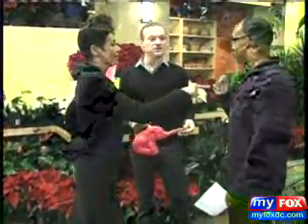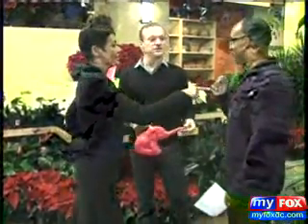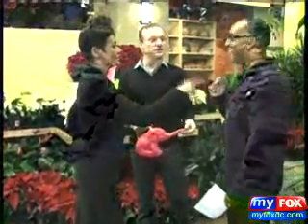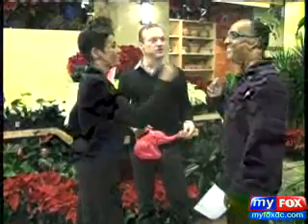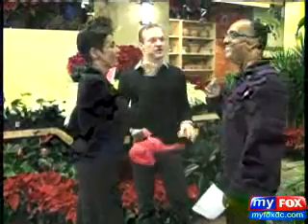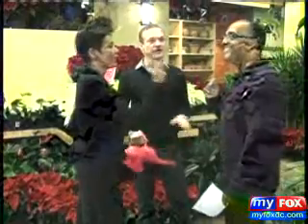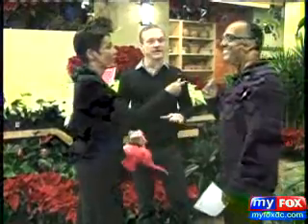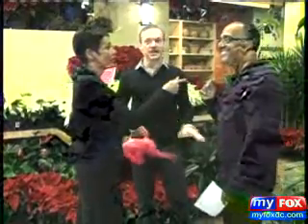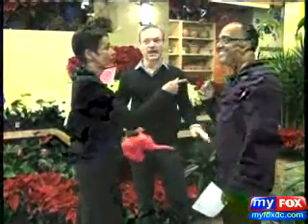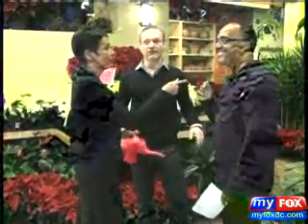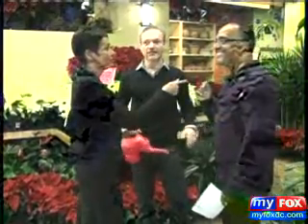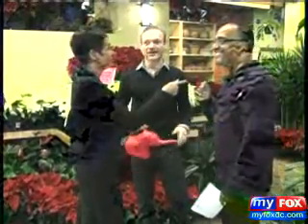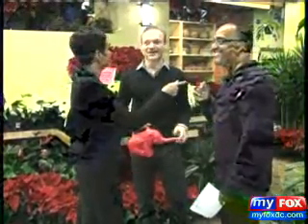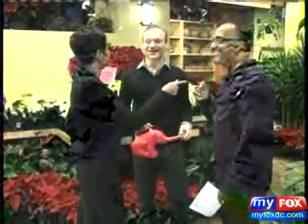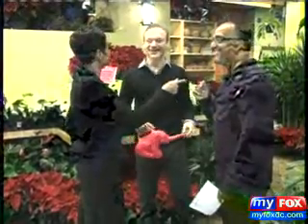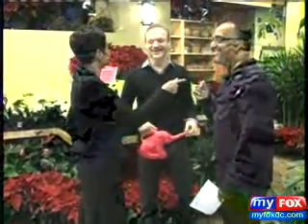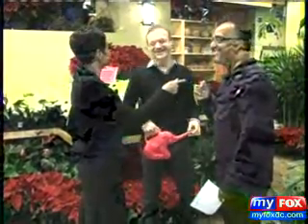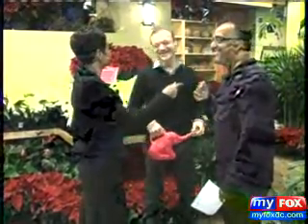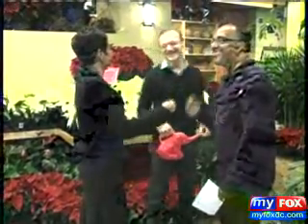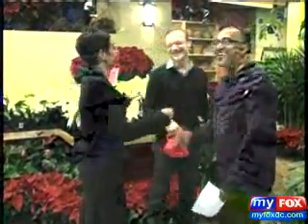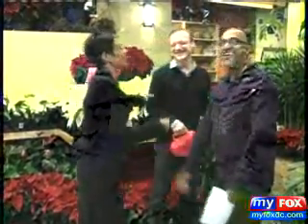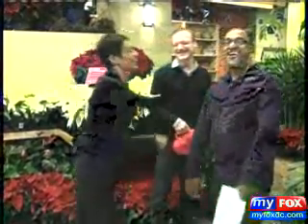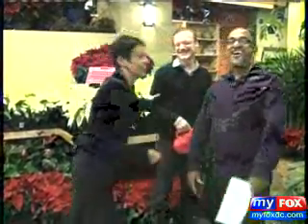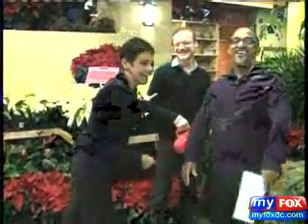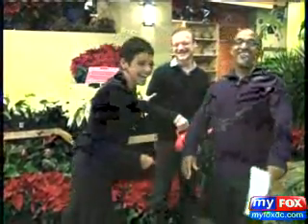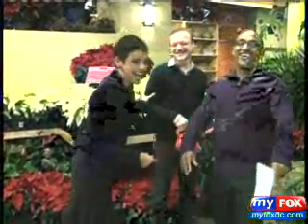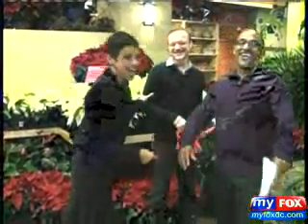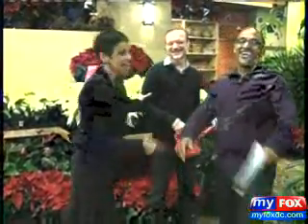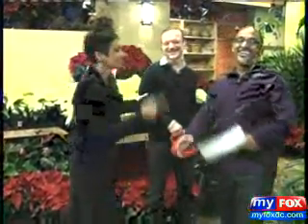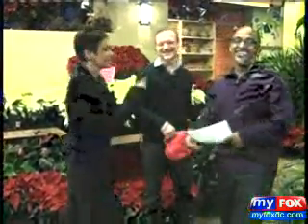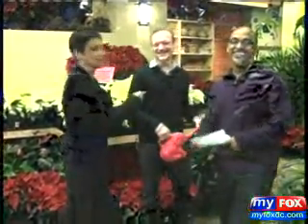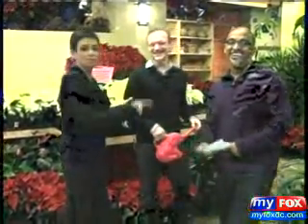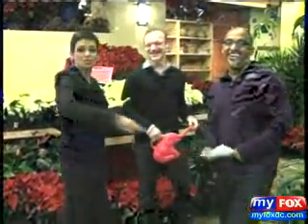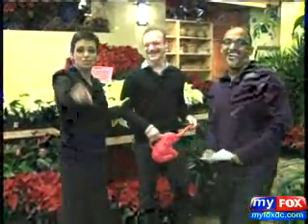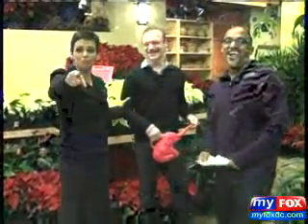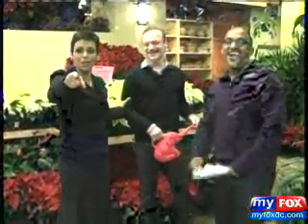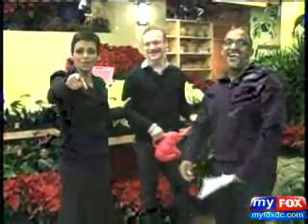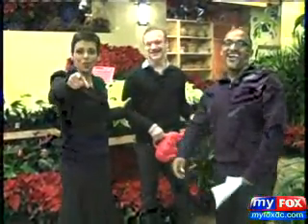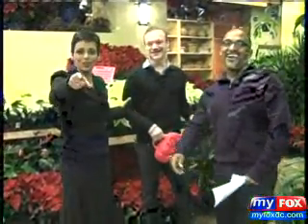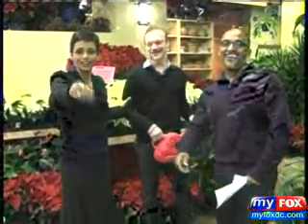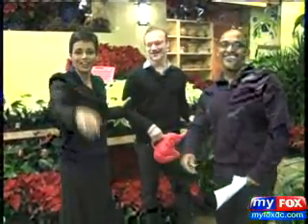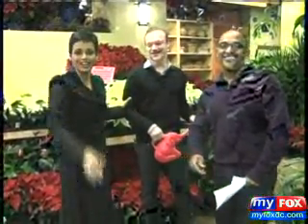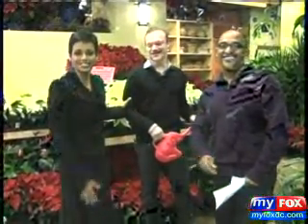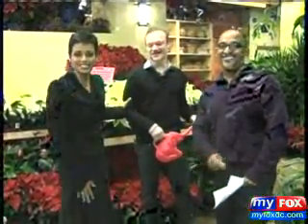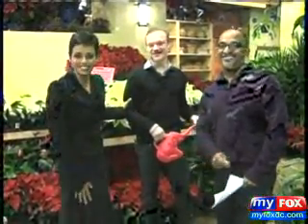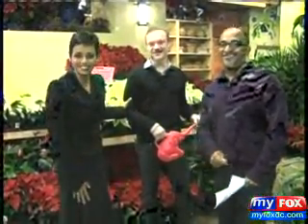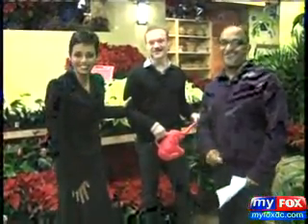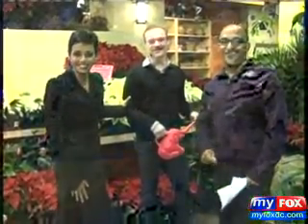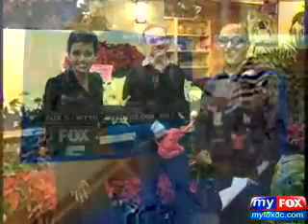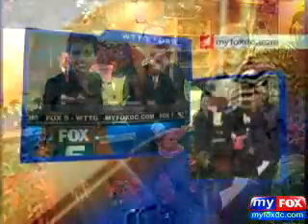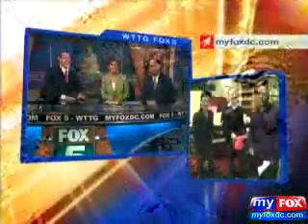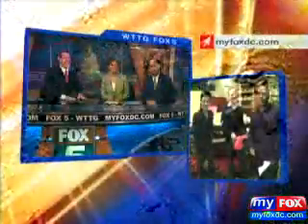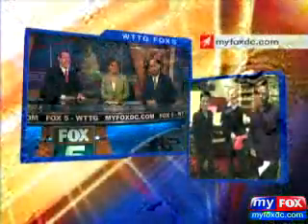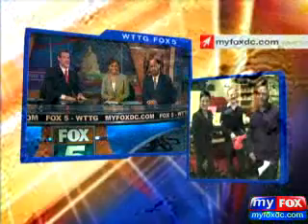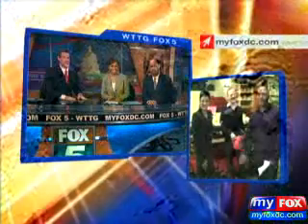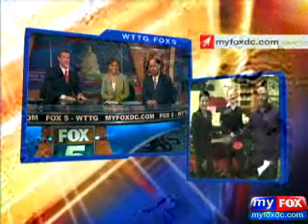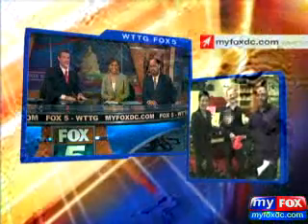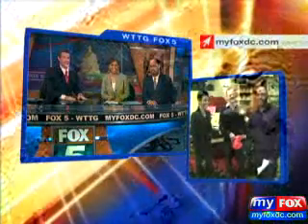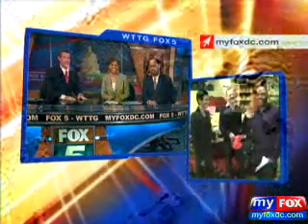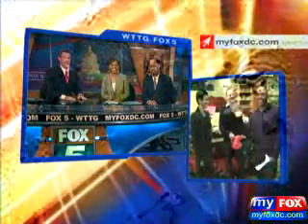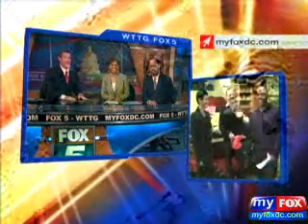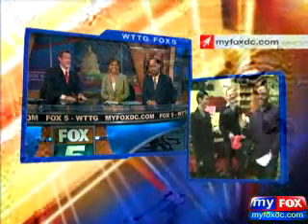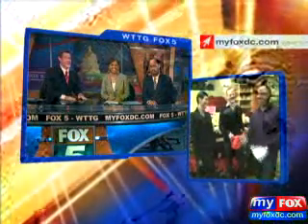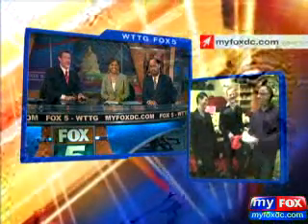All right, we've got to go. Thanks a bunch, guys — there's so much to talk about. Happy holidays, everyone. Thank you very much.